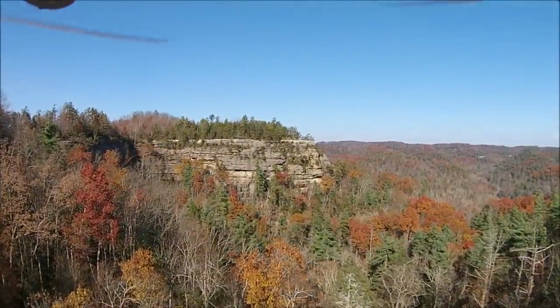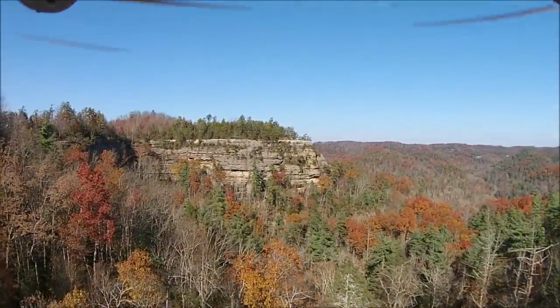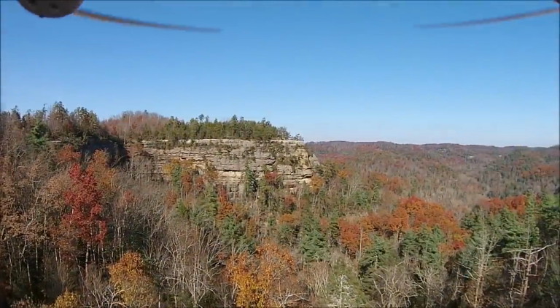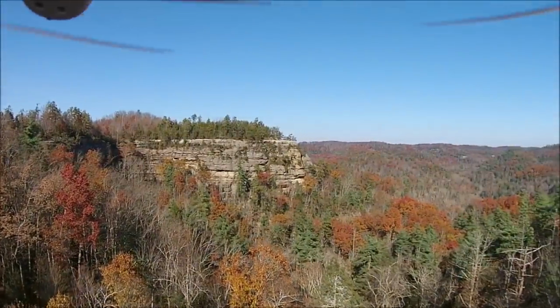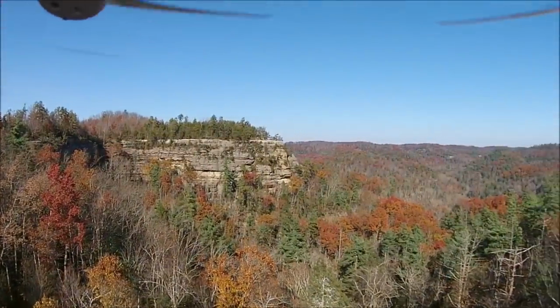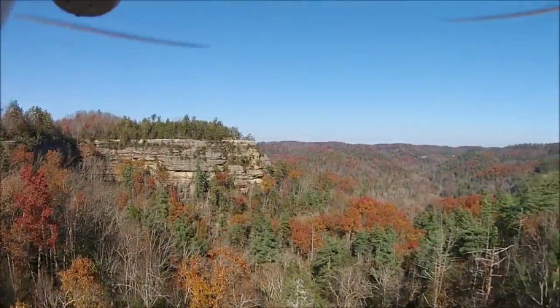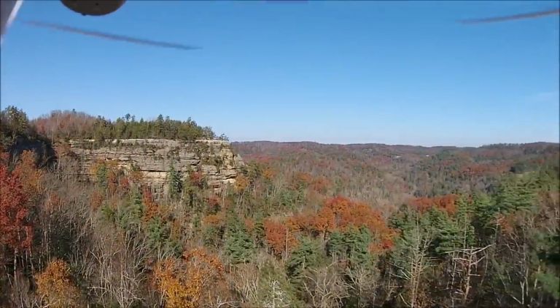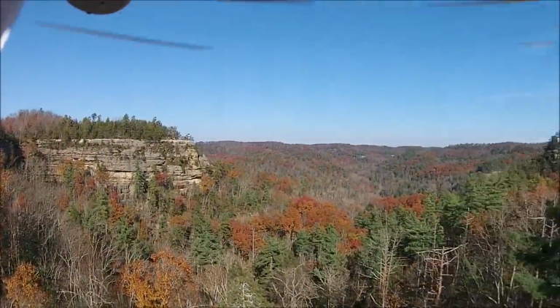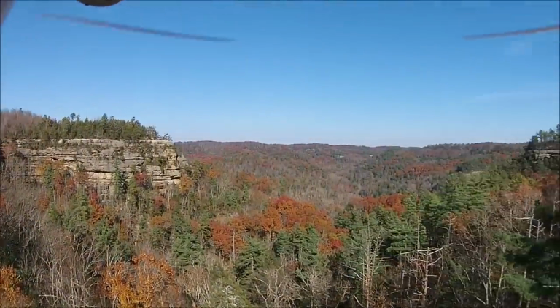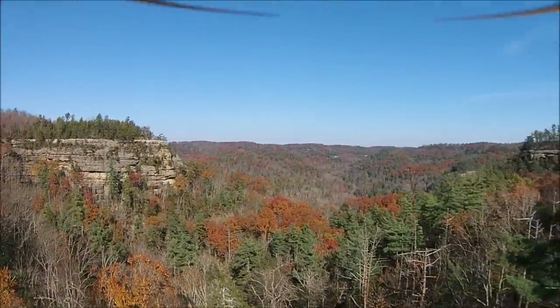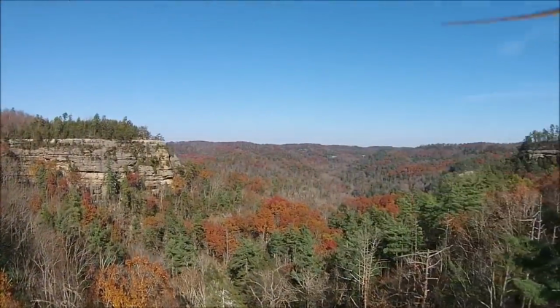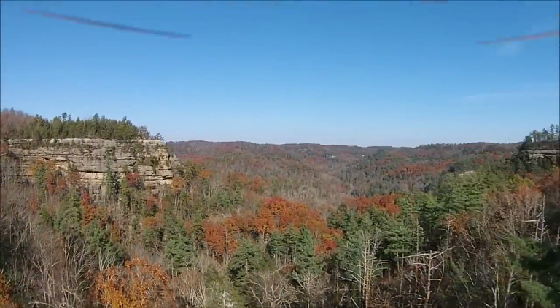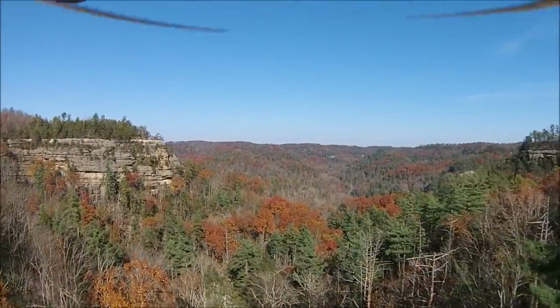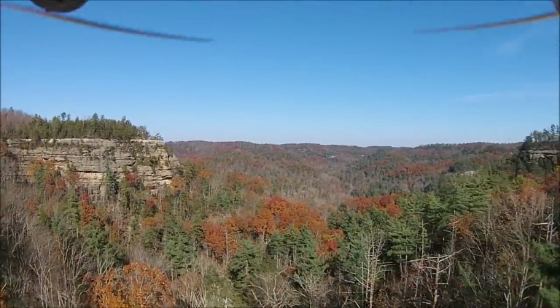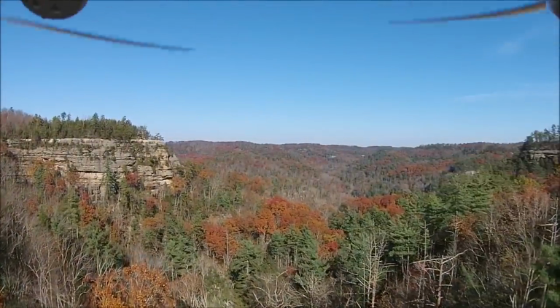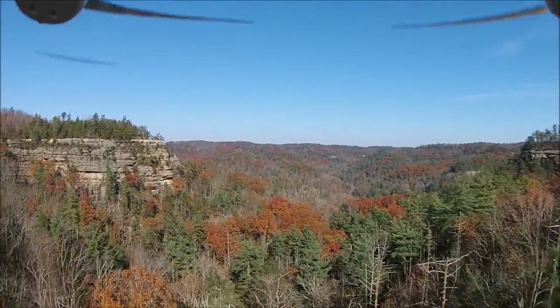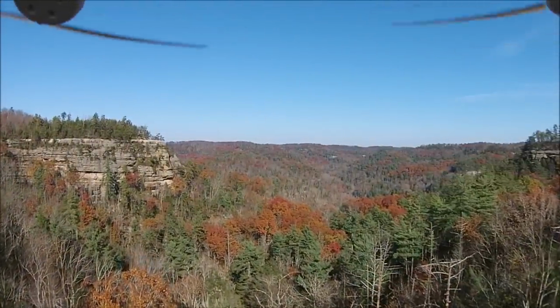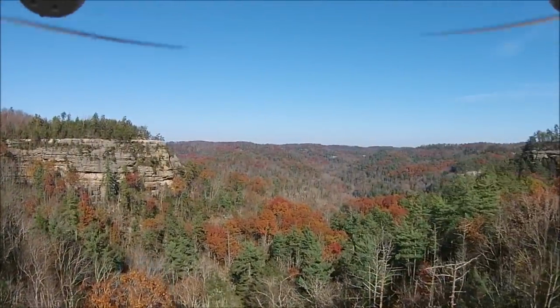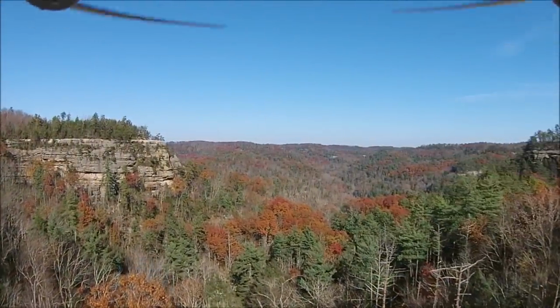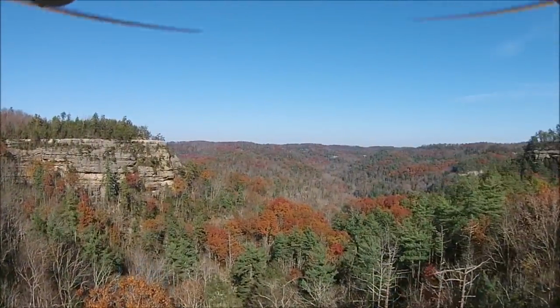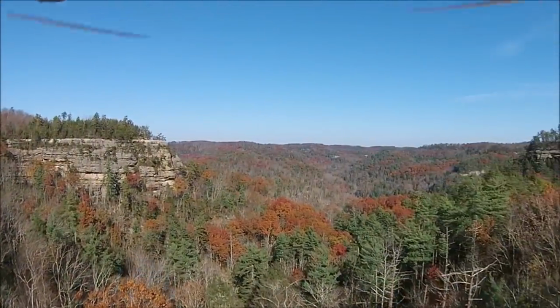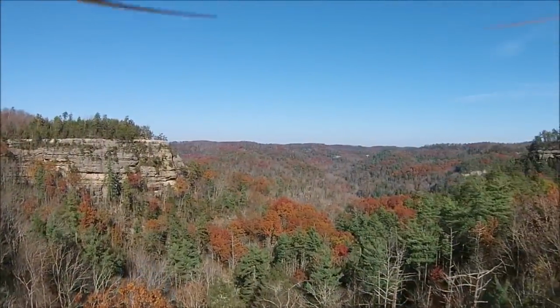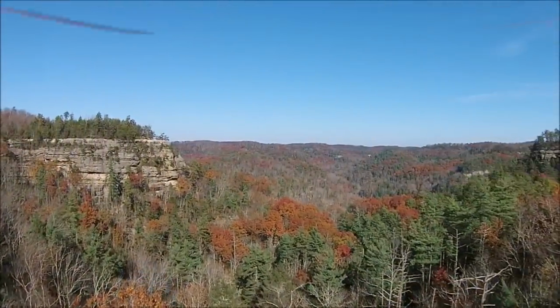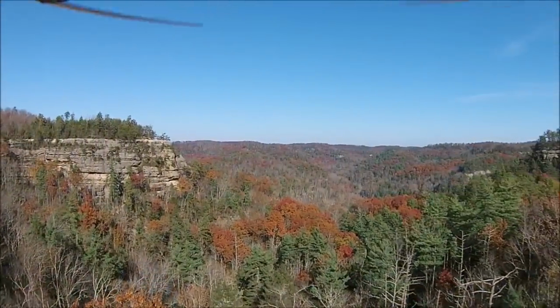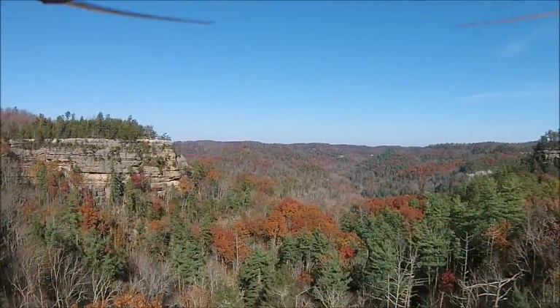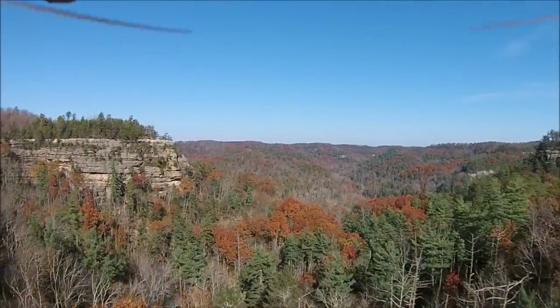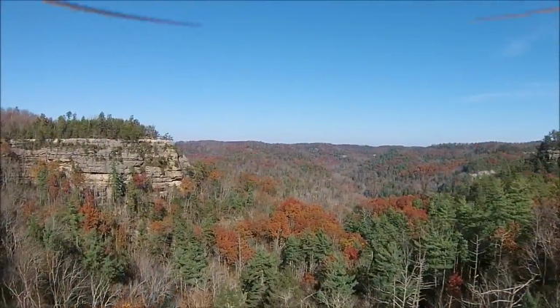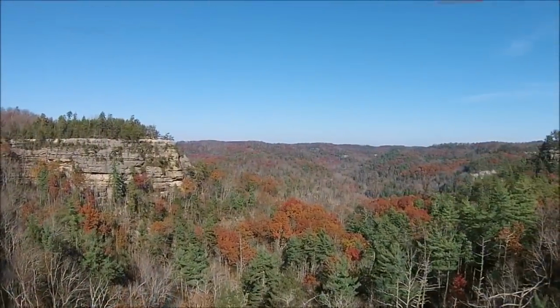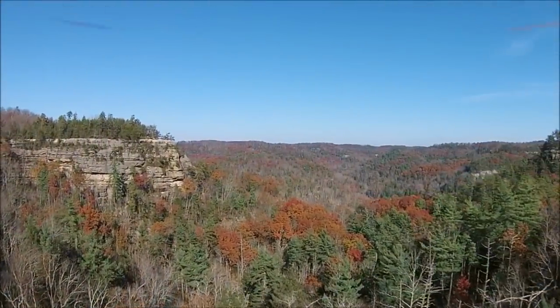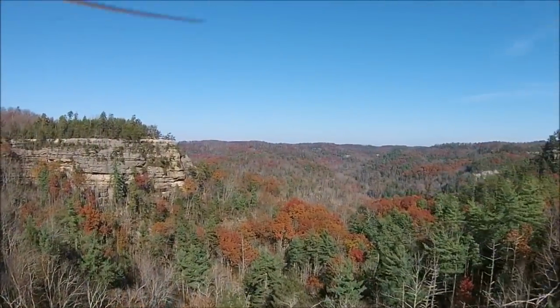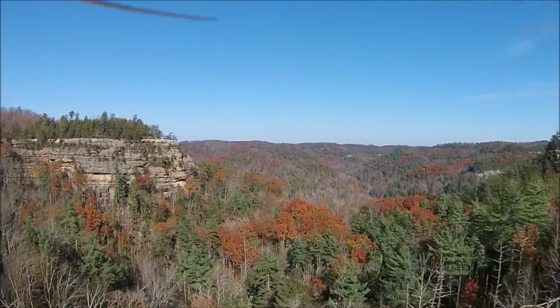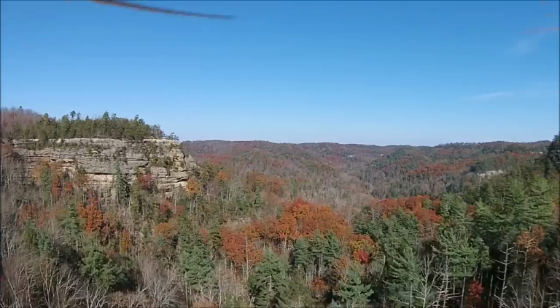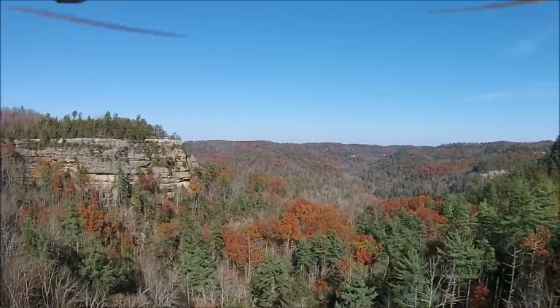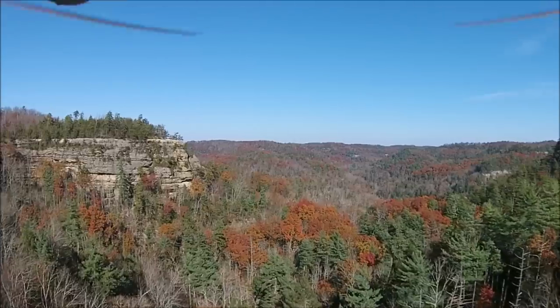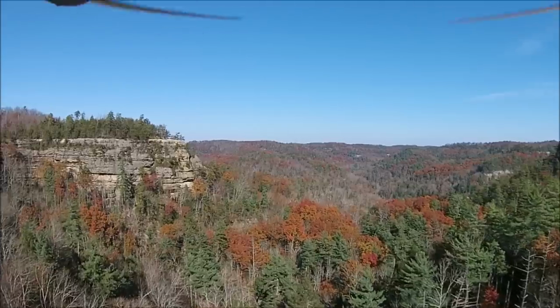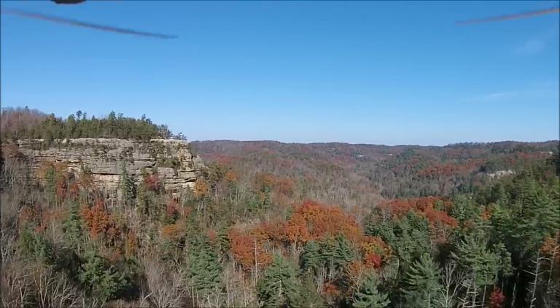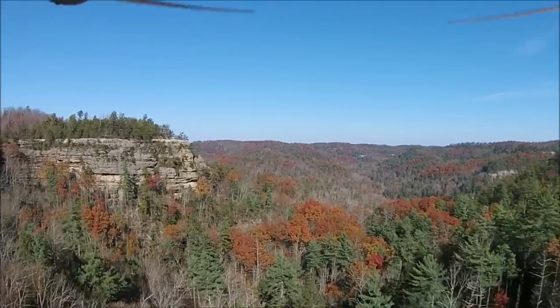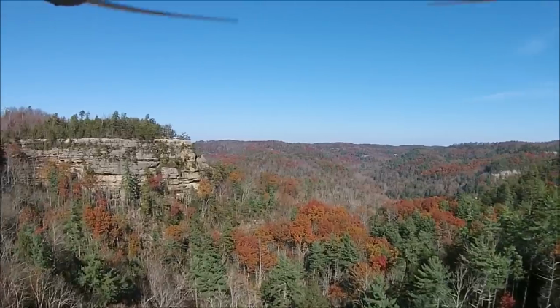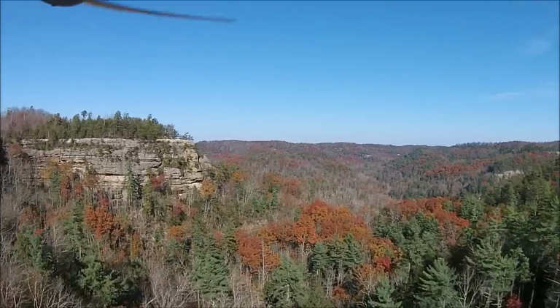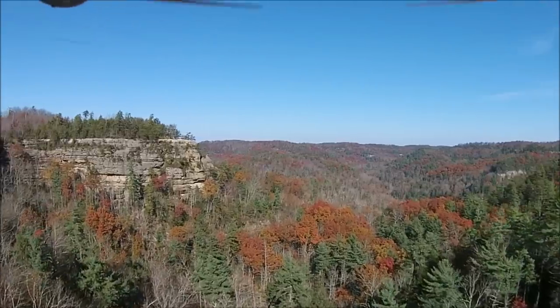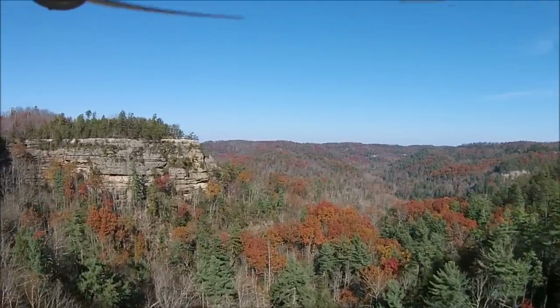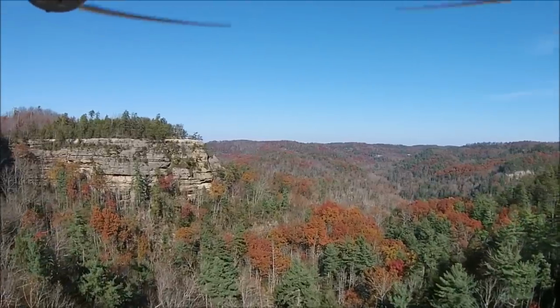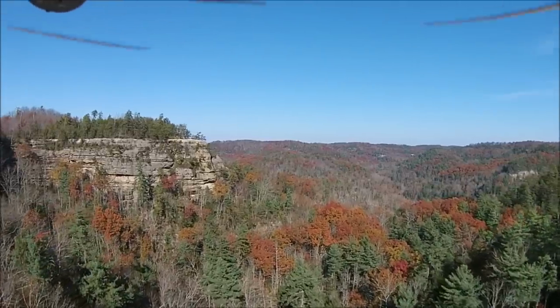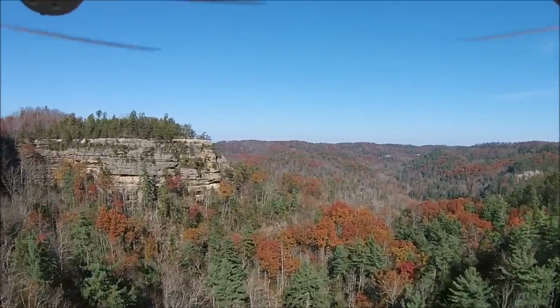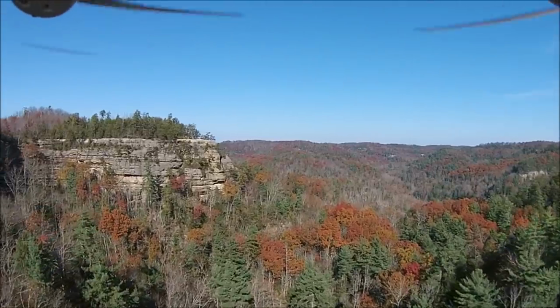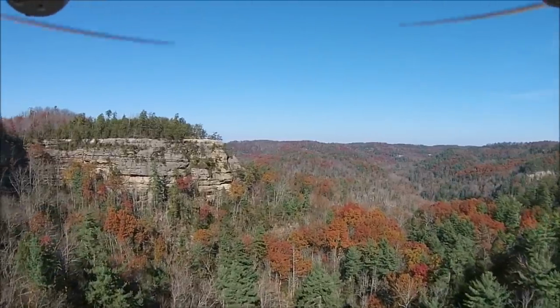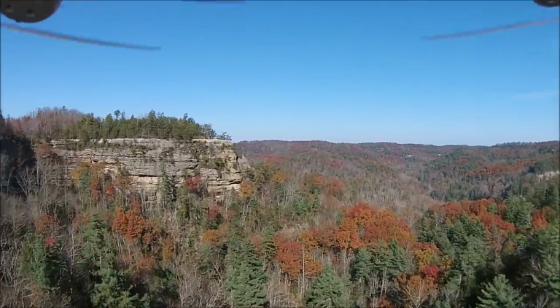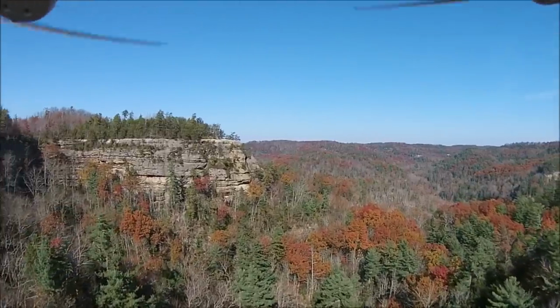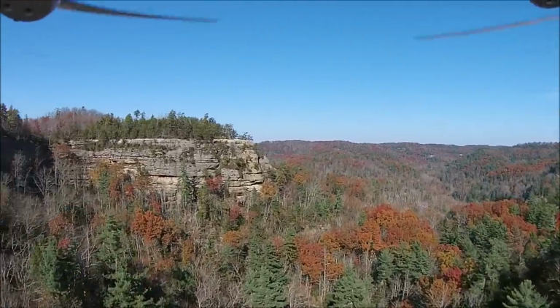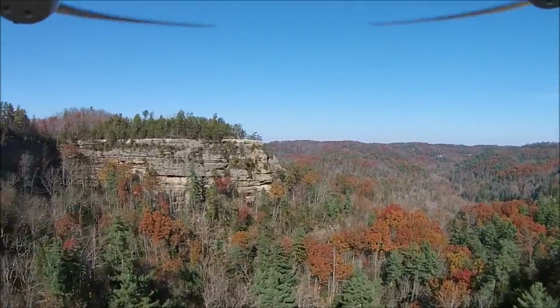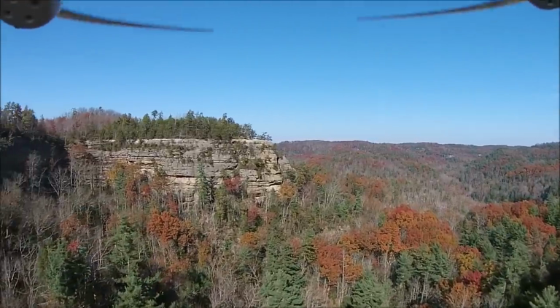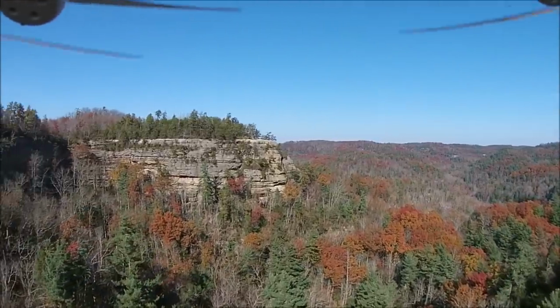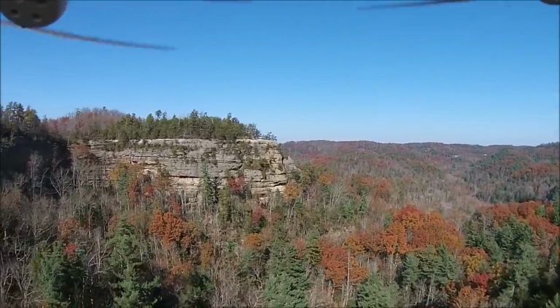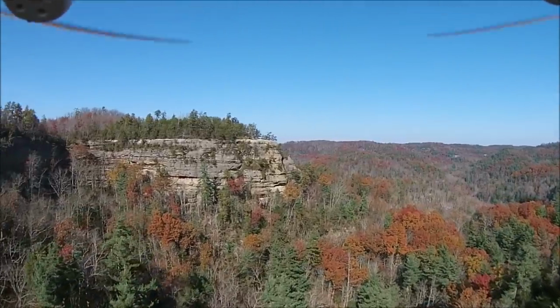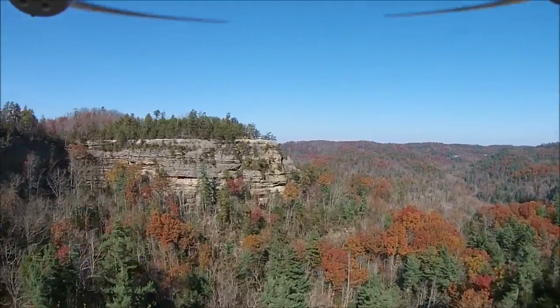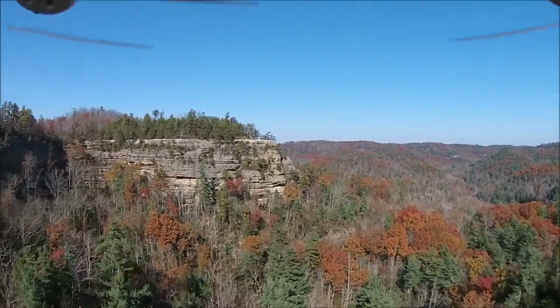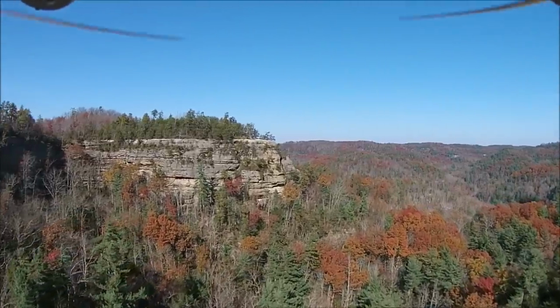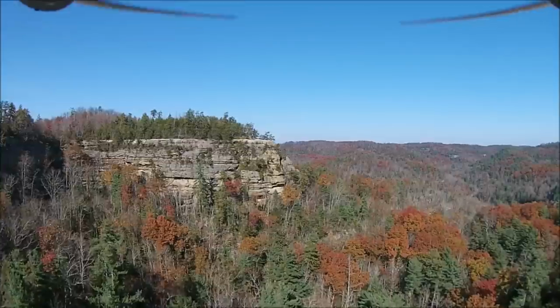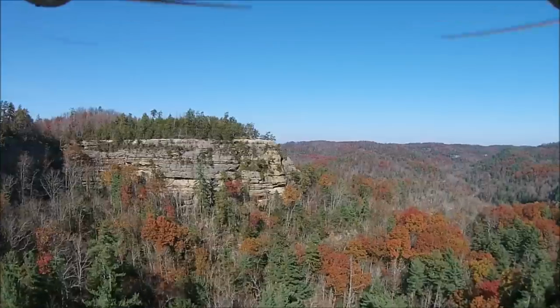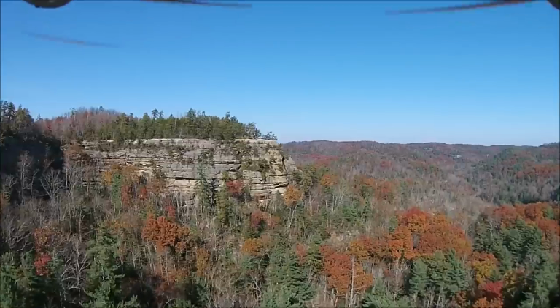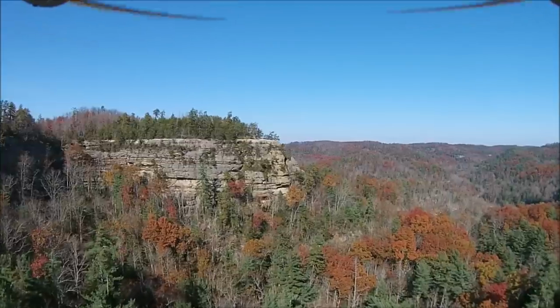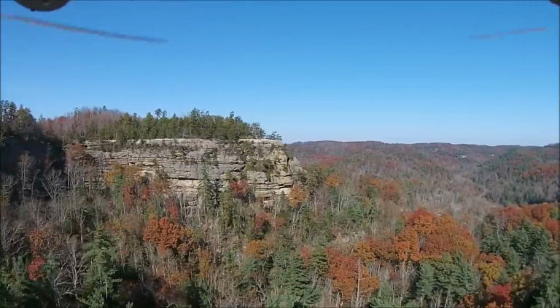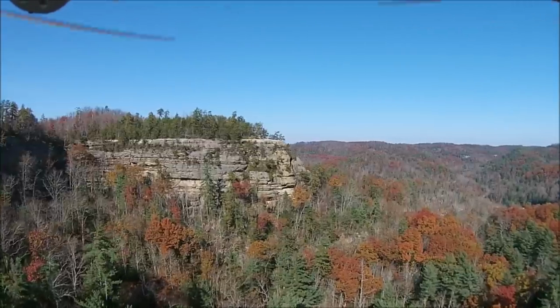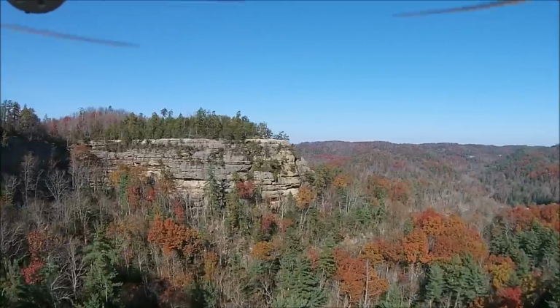Now we're going to fly over to the other cliff. This is a section of Battleship Rock. We're flying north.